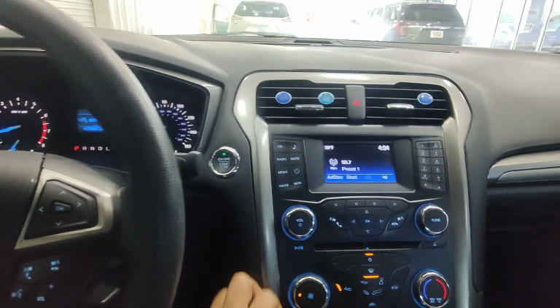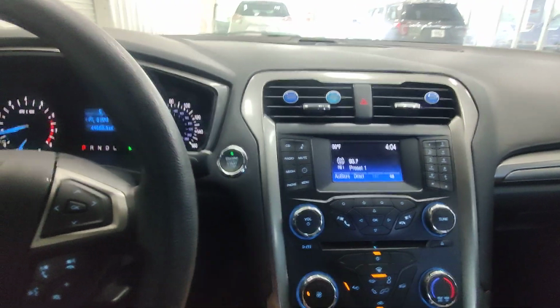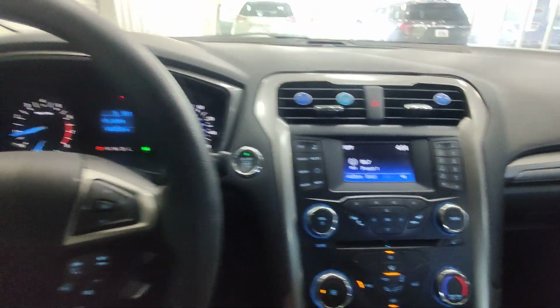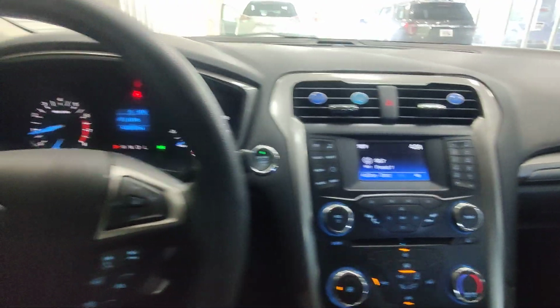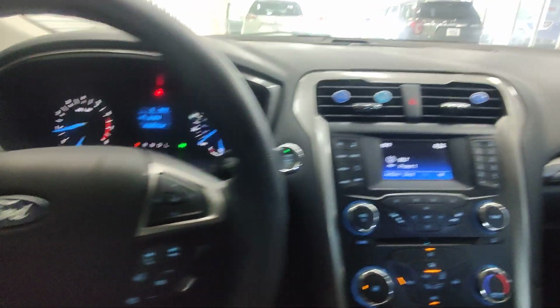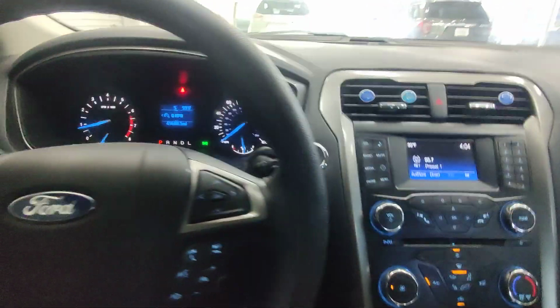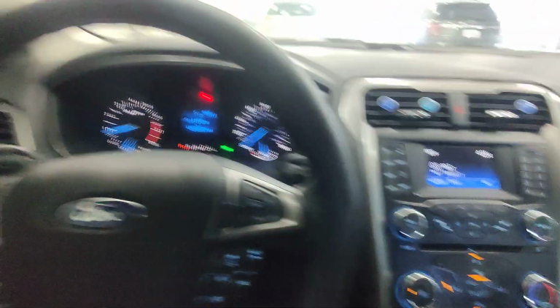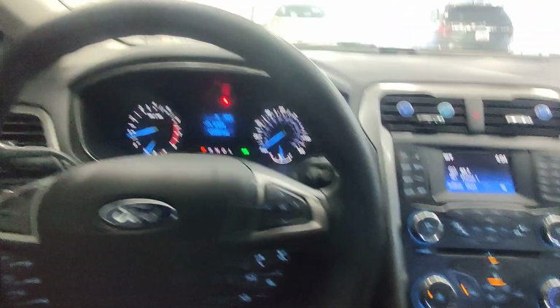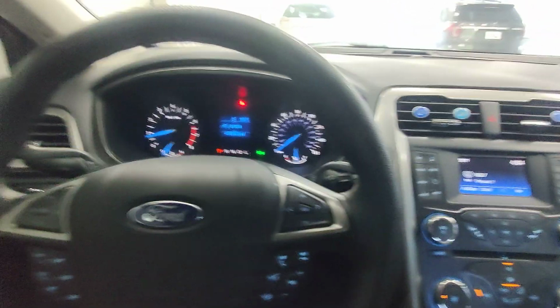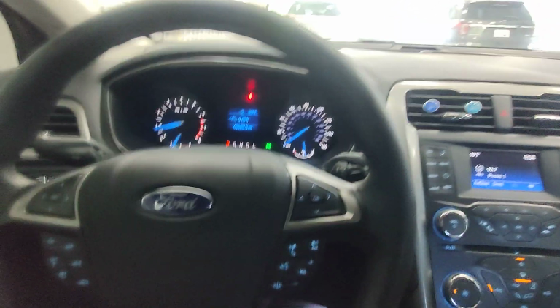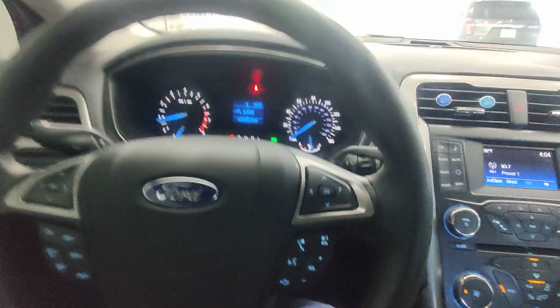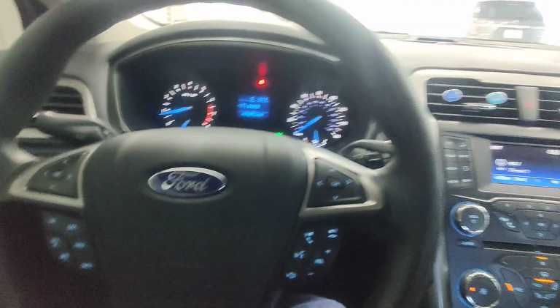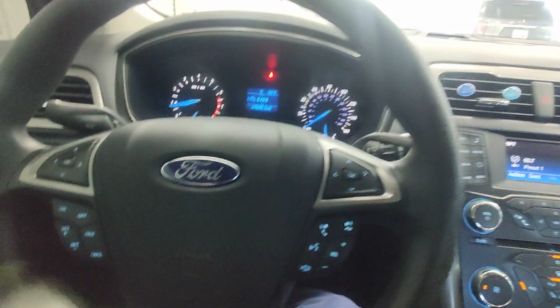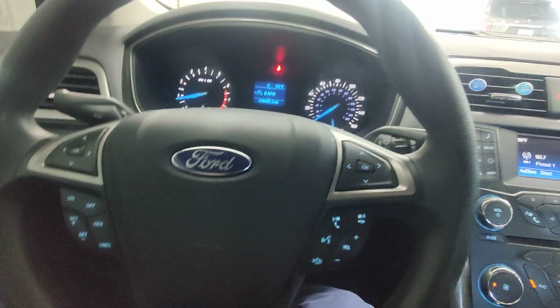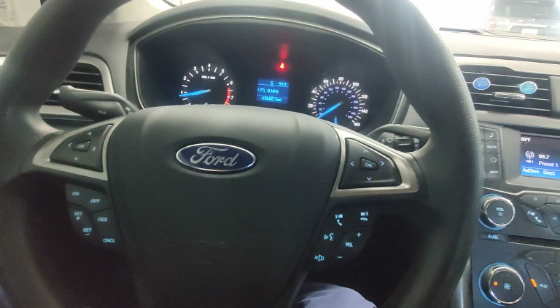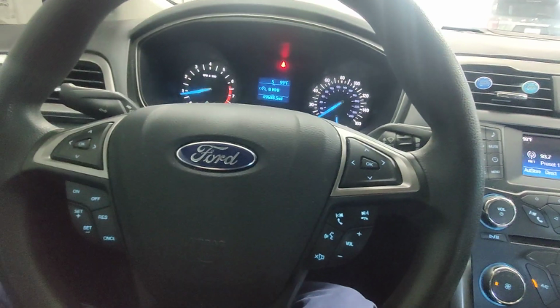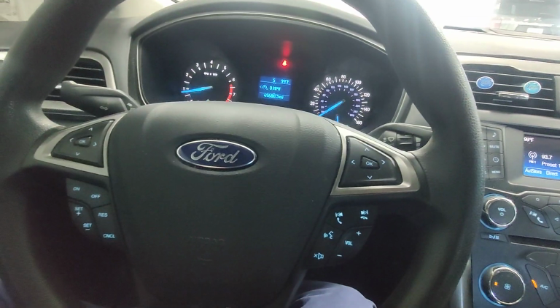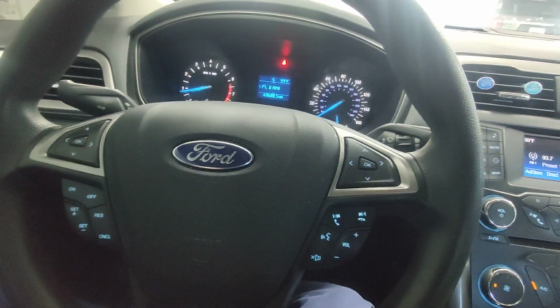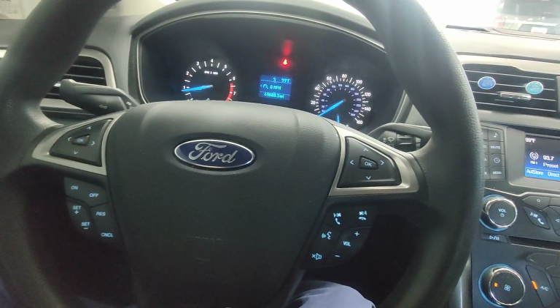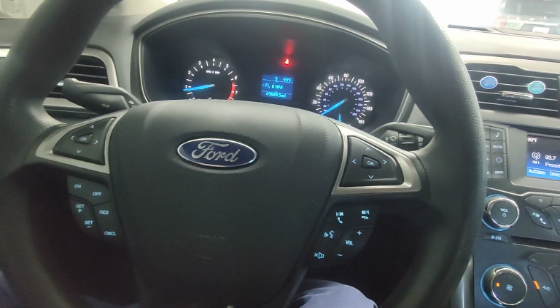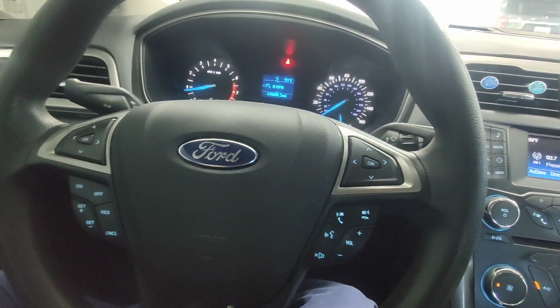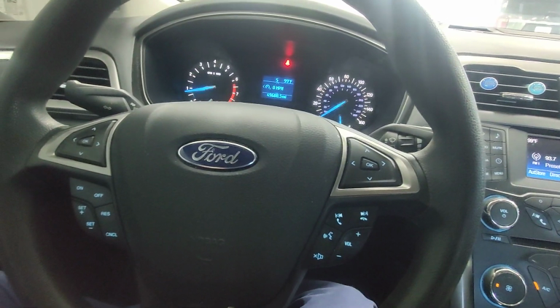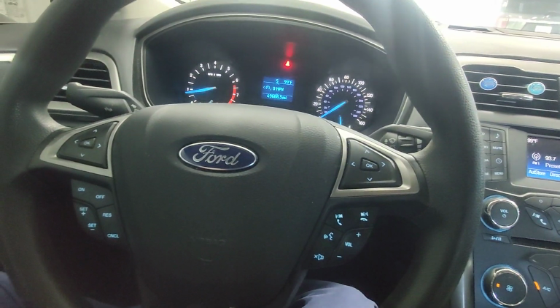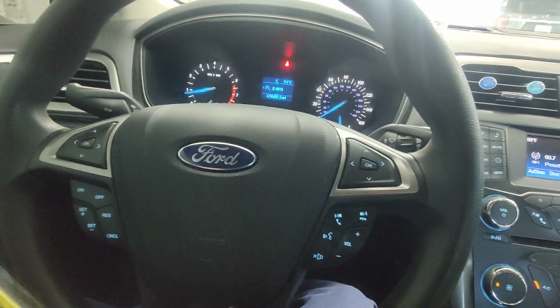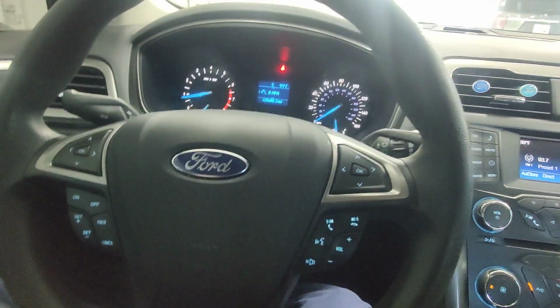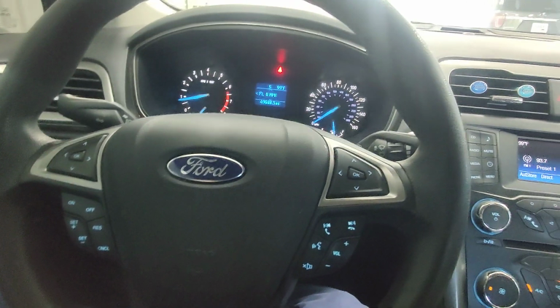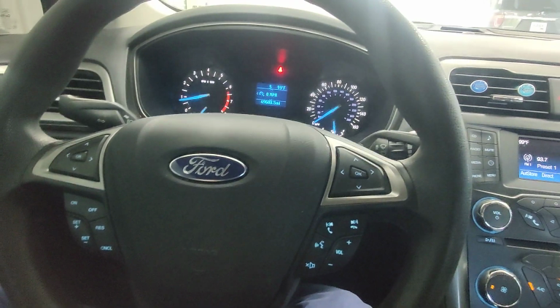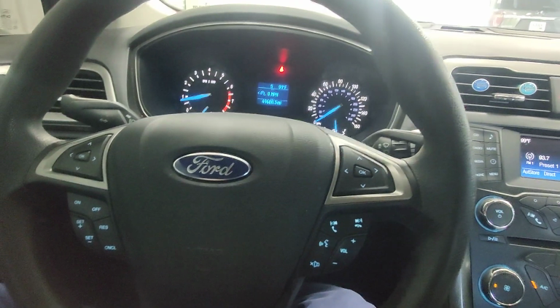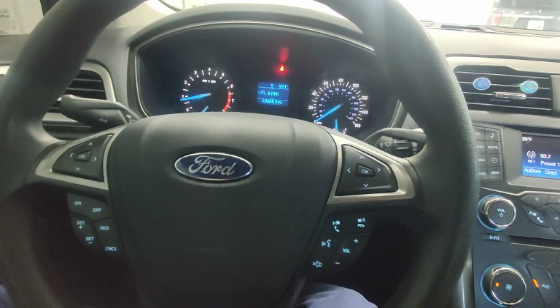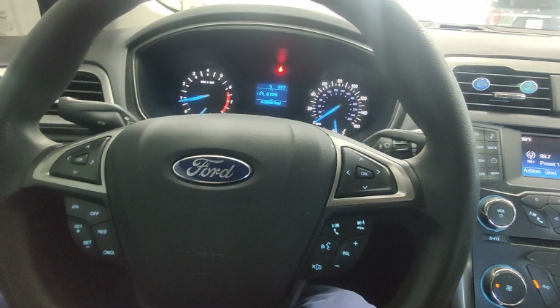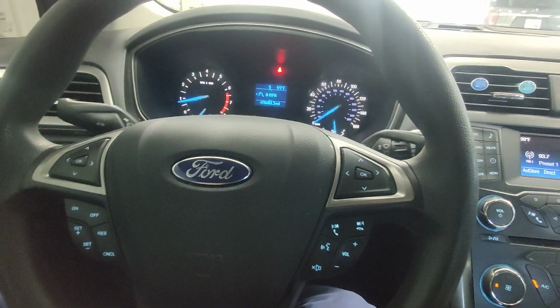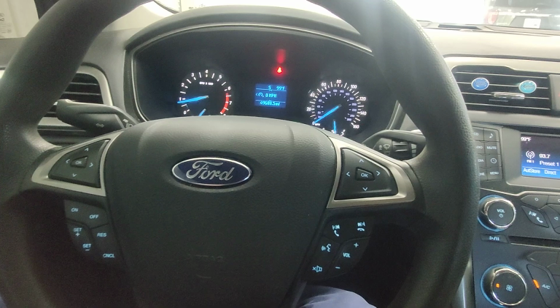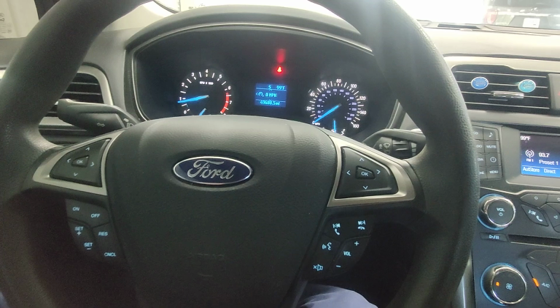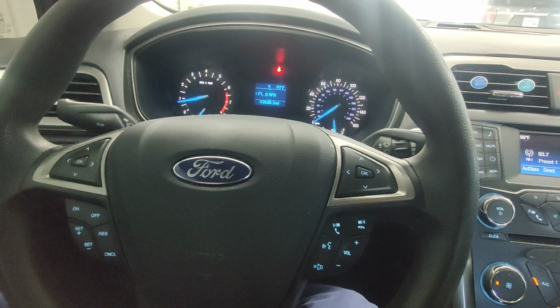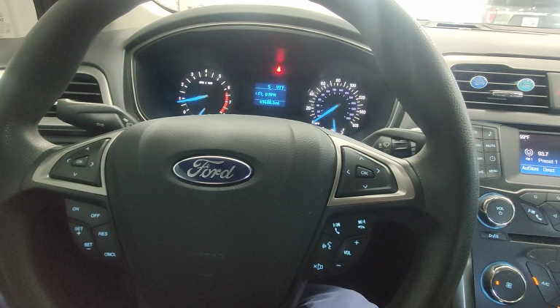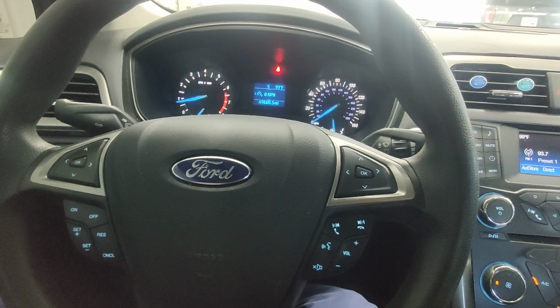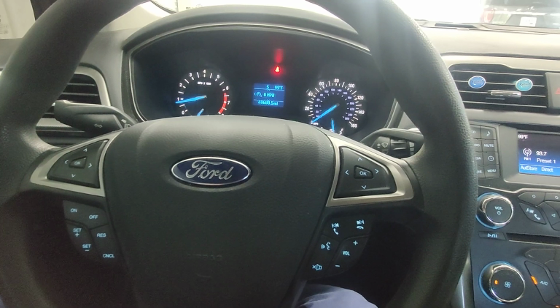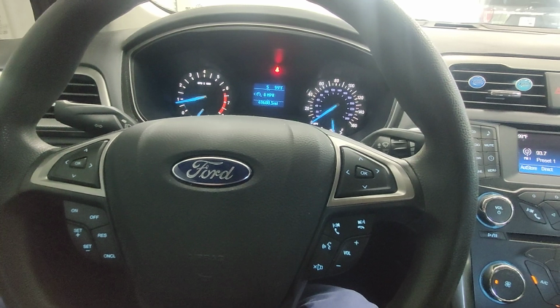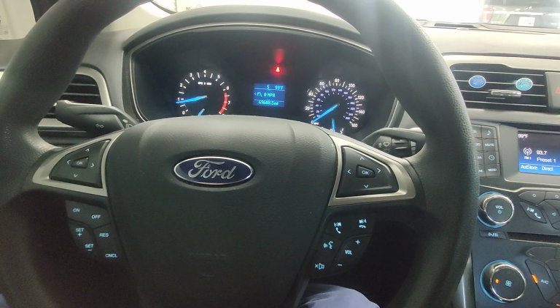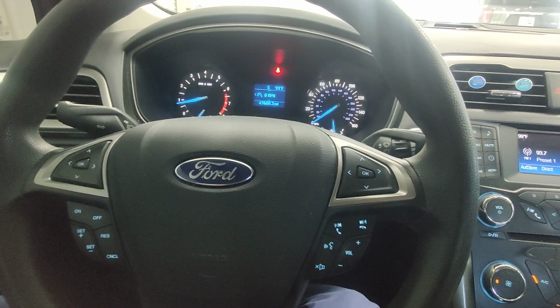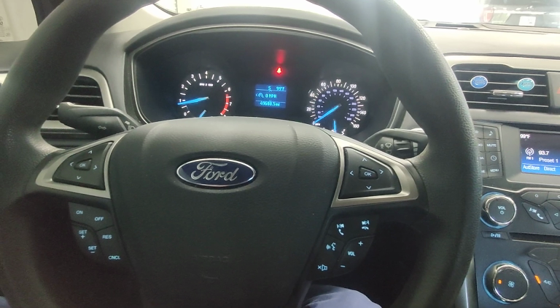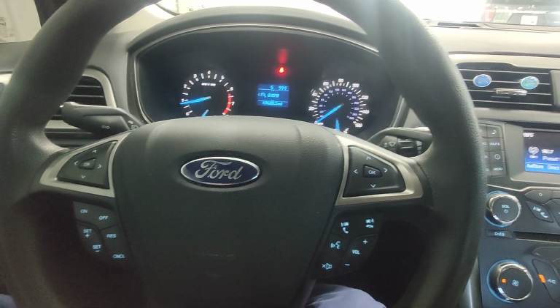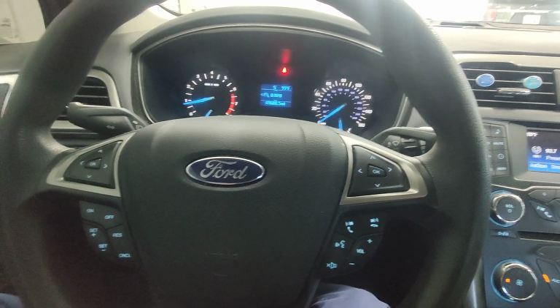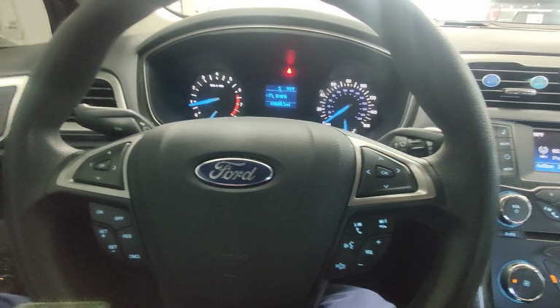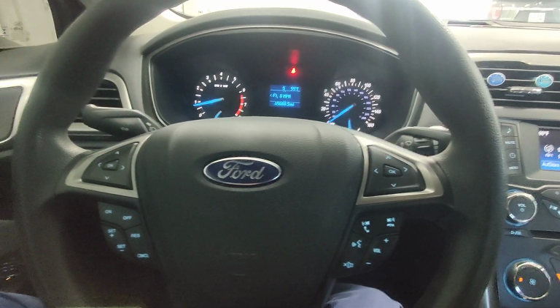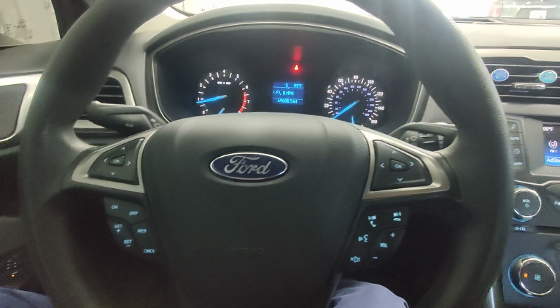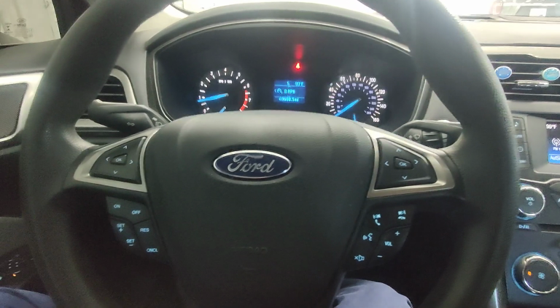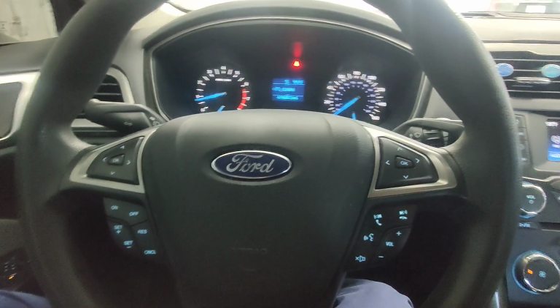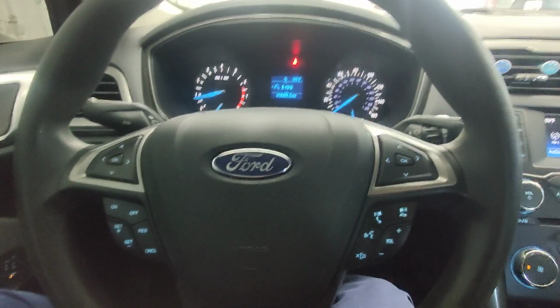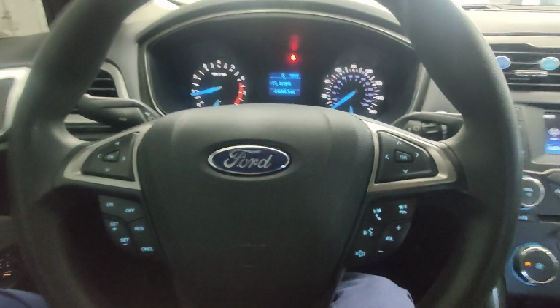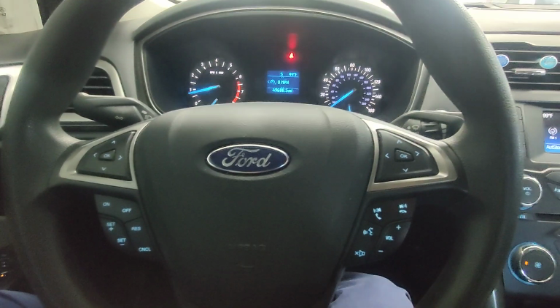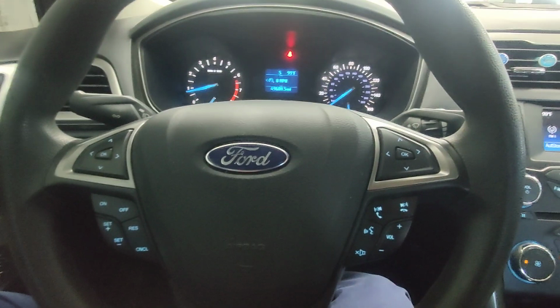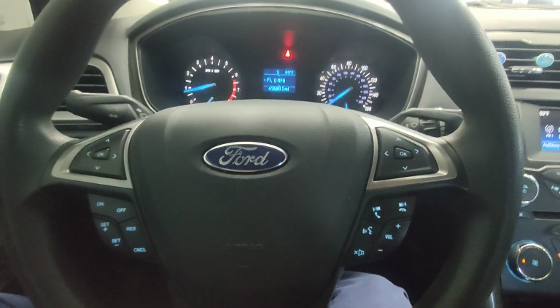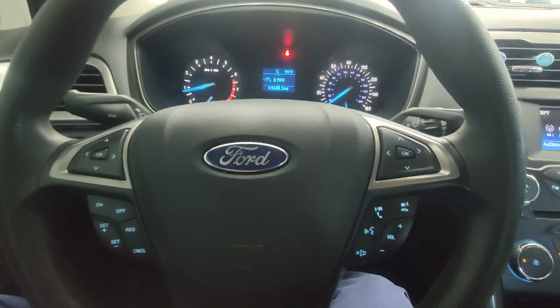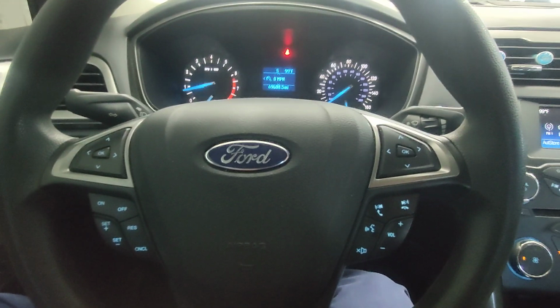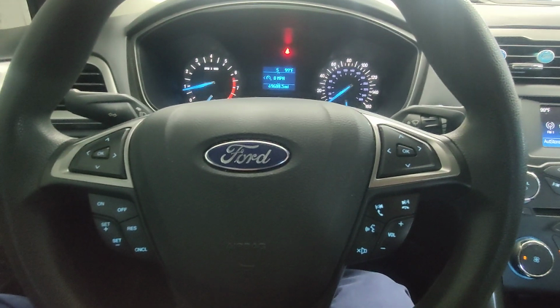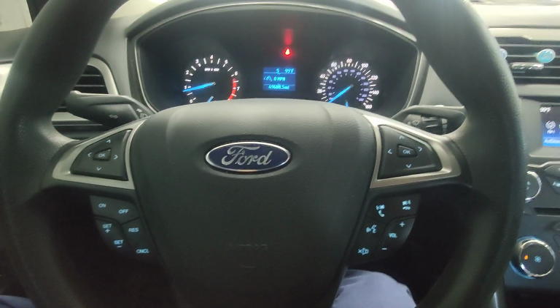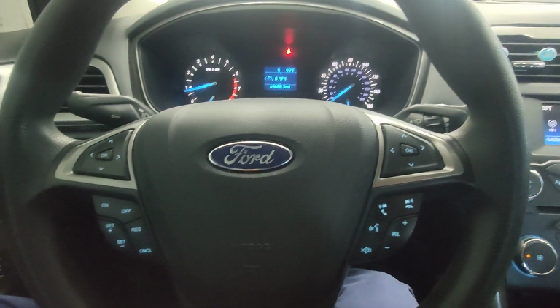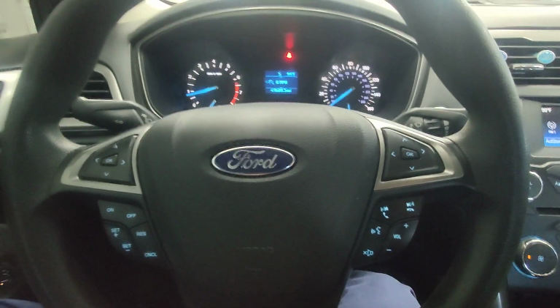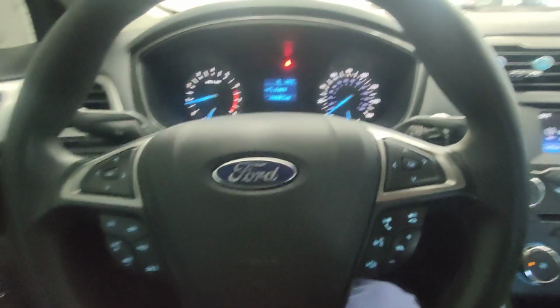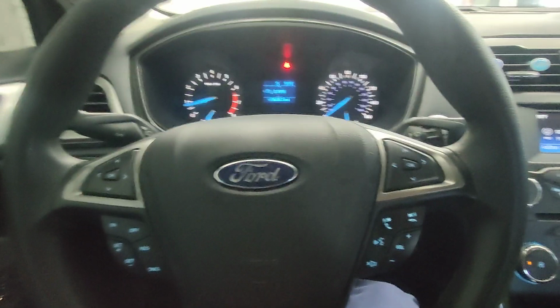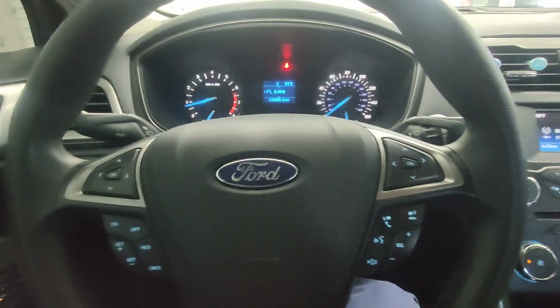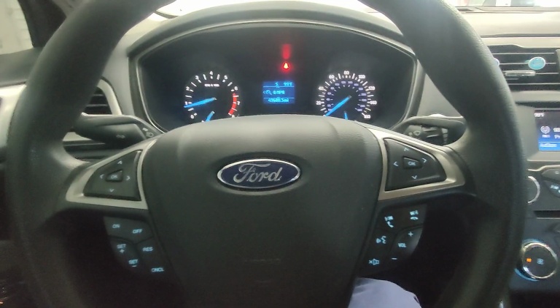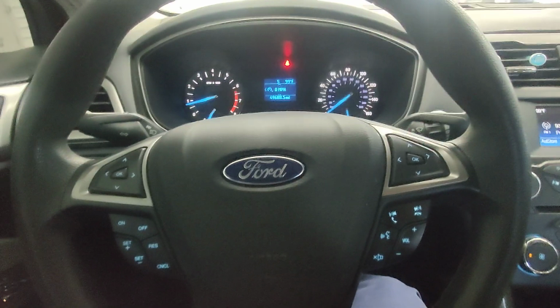Again, this is the 2017 Ford Fusion. We got you approved, Kenneth. Congratulations — we look forward to meeting you and we'll talk to you real soon.